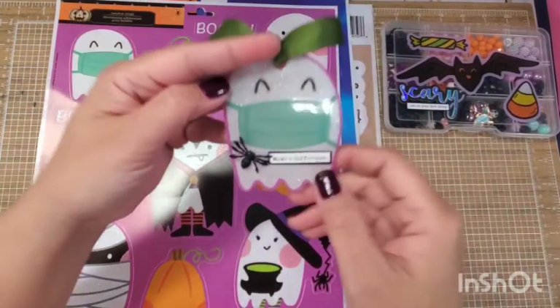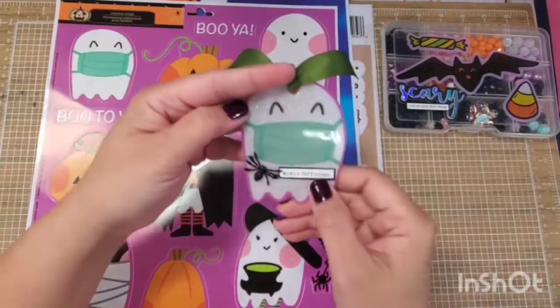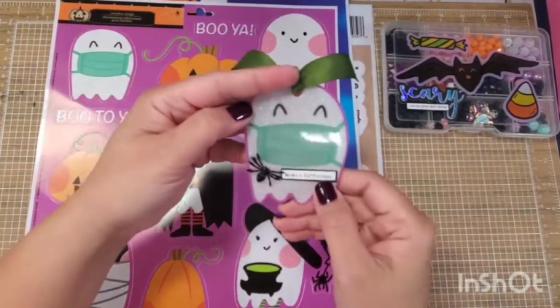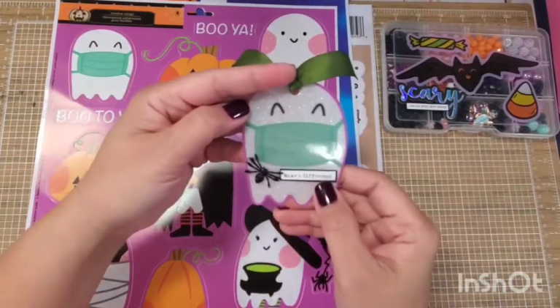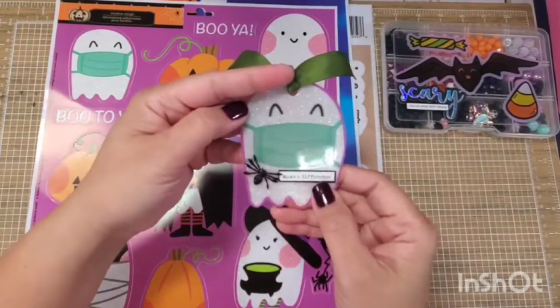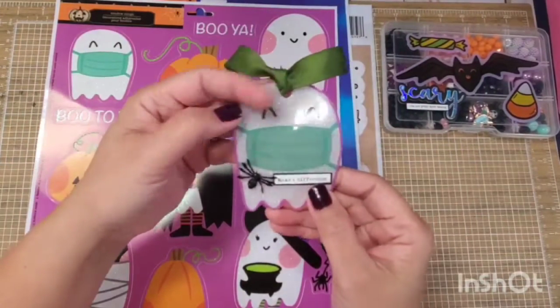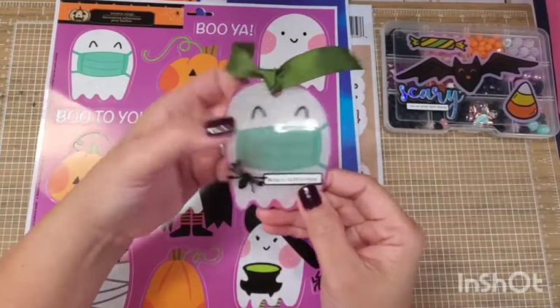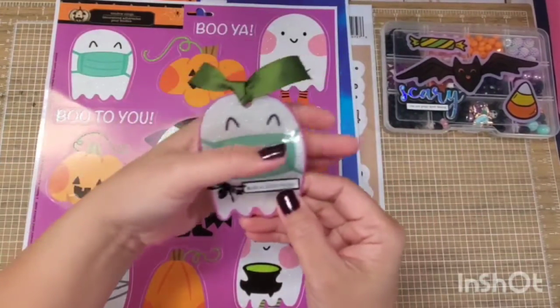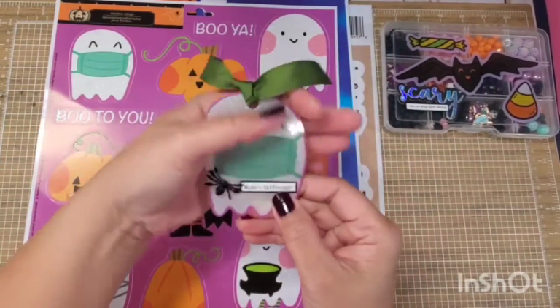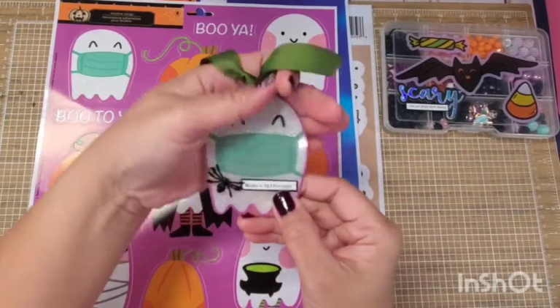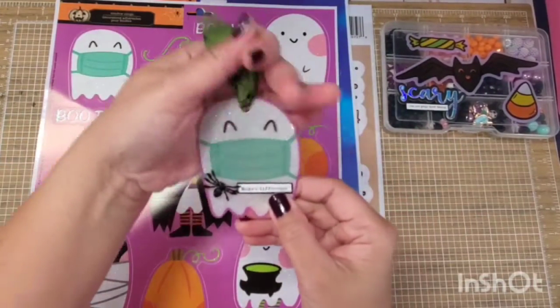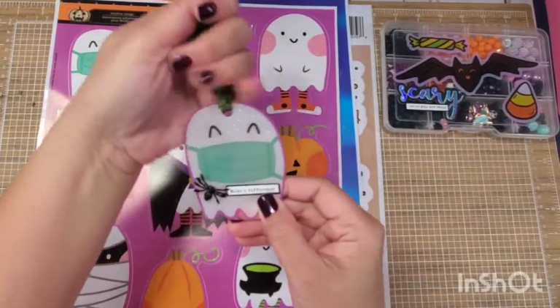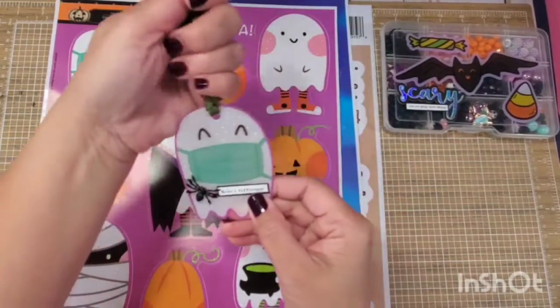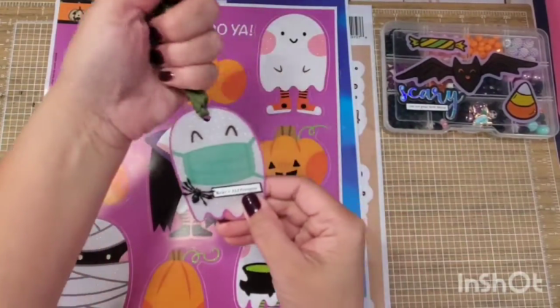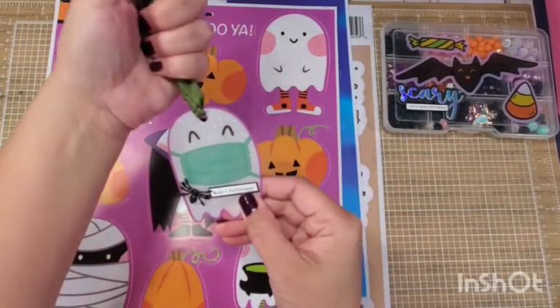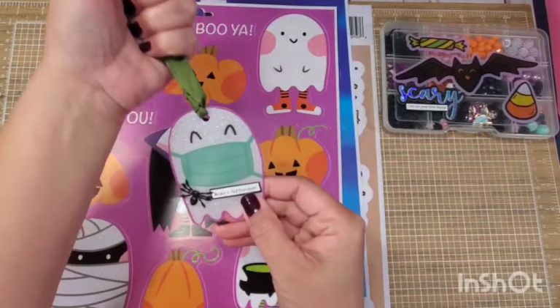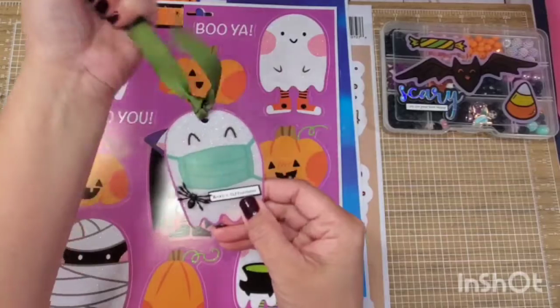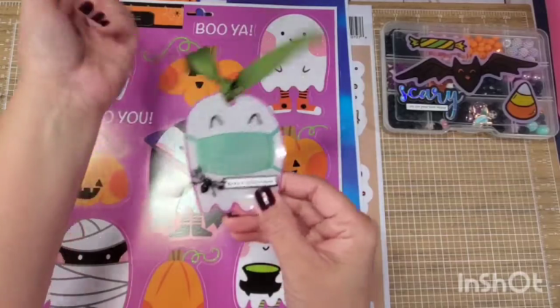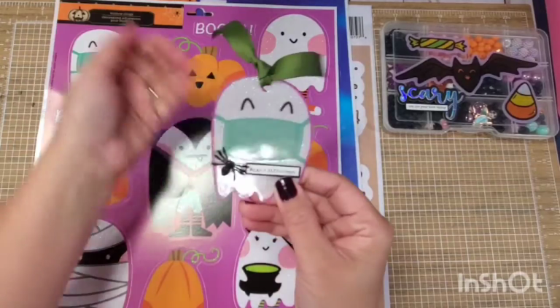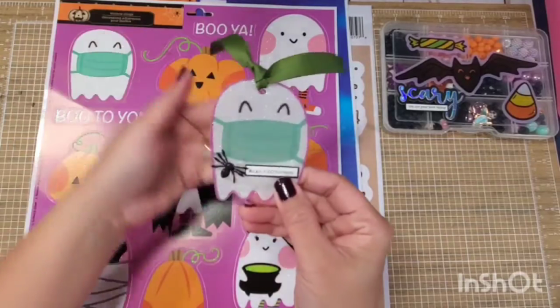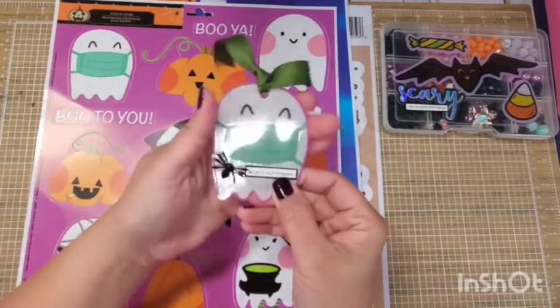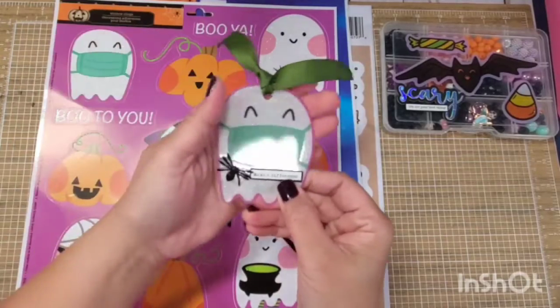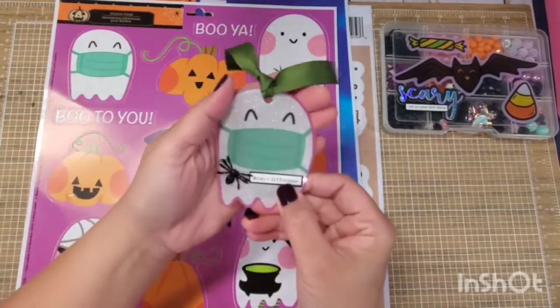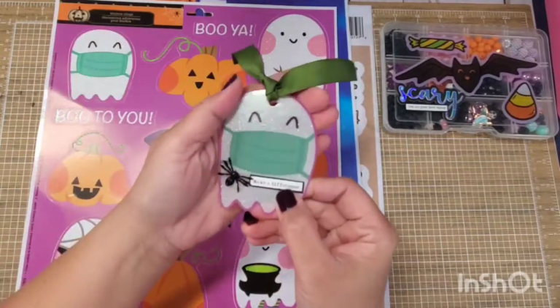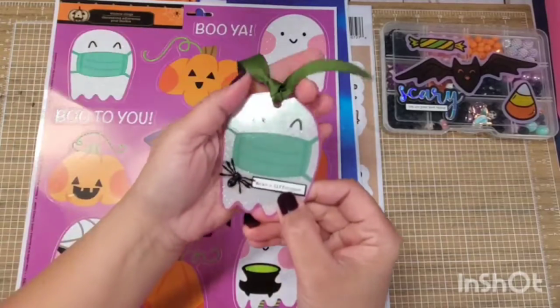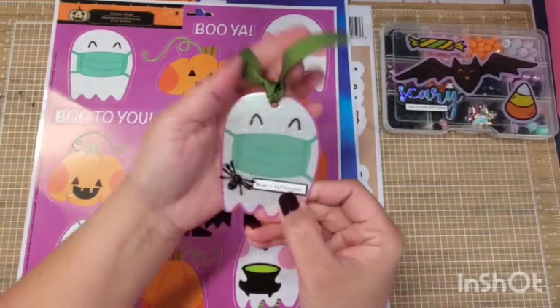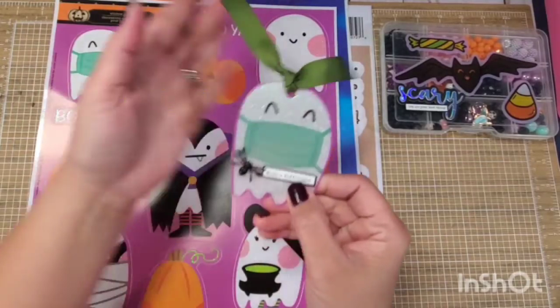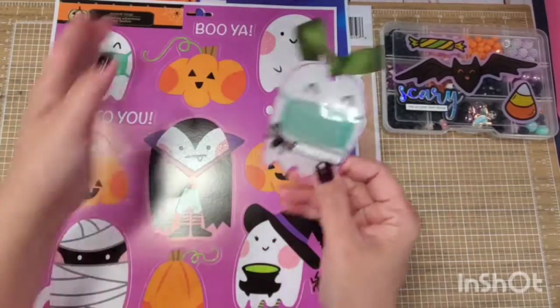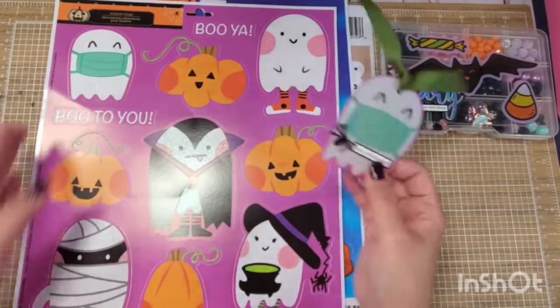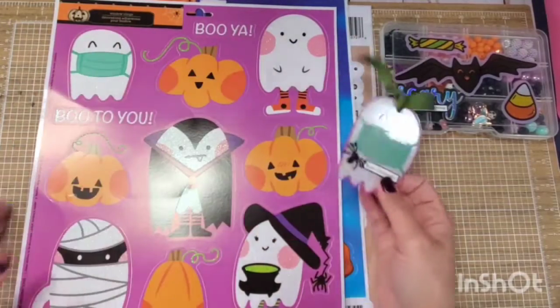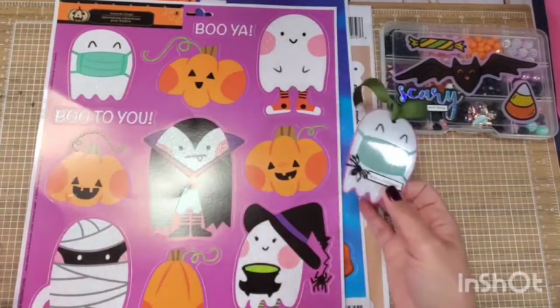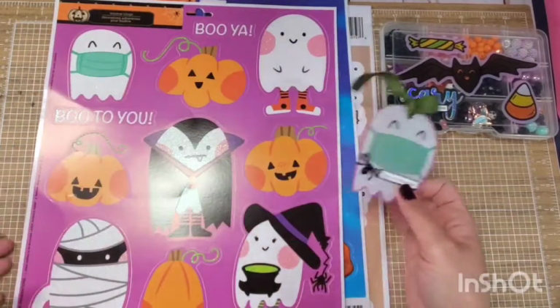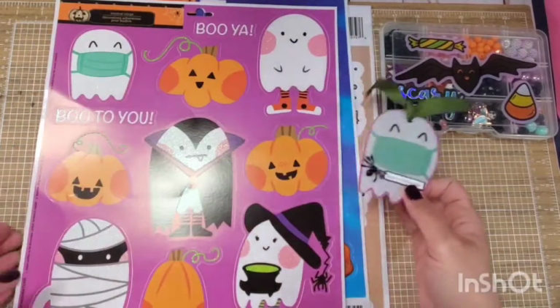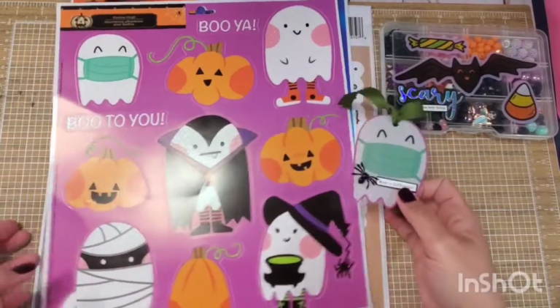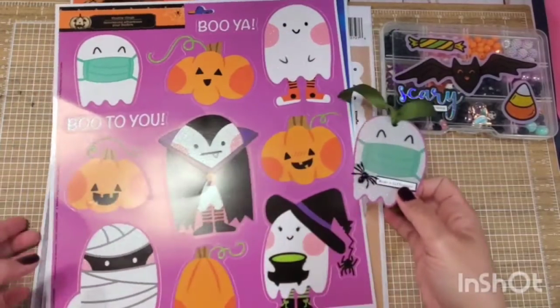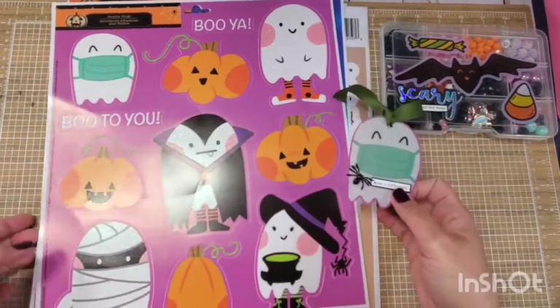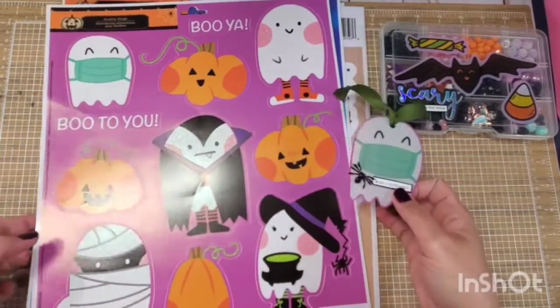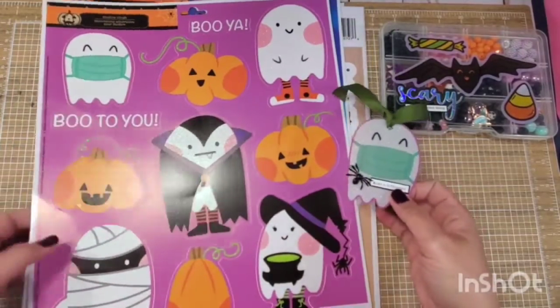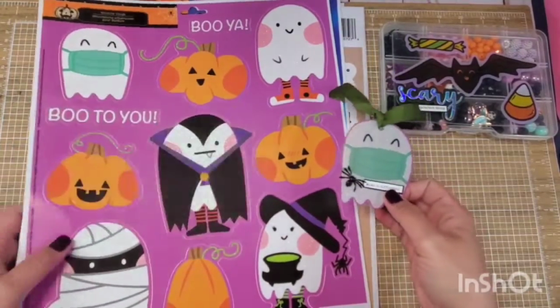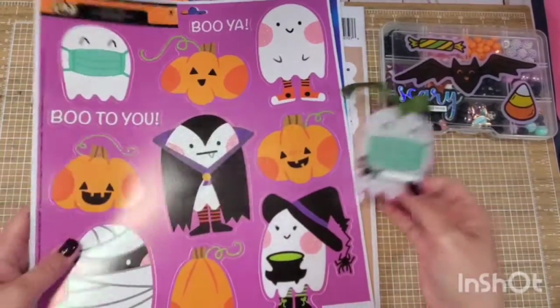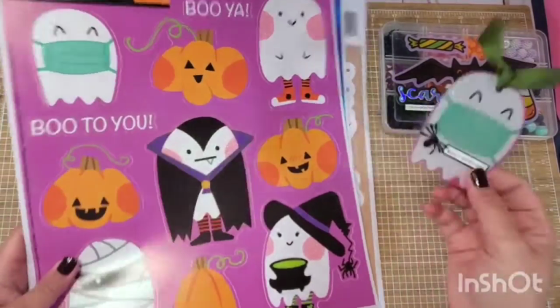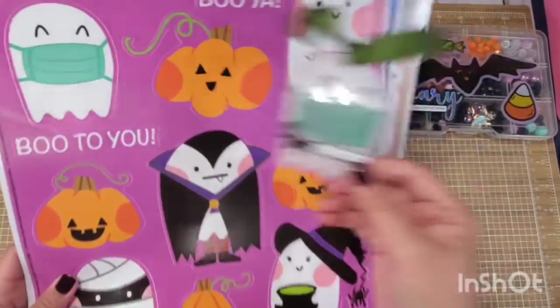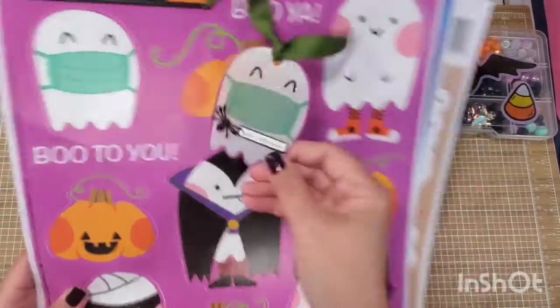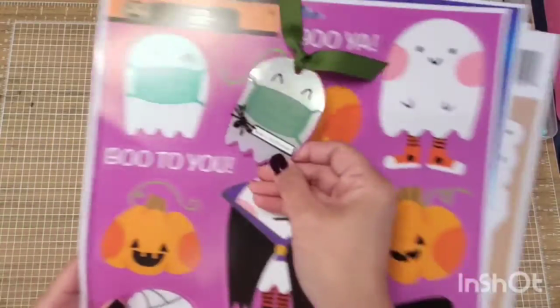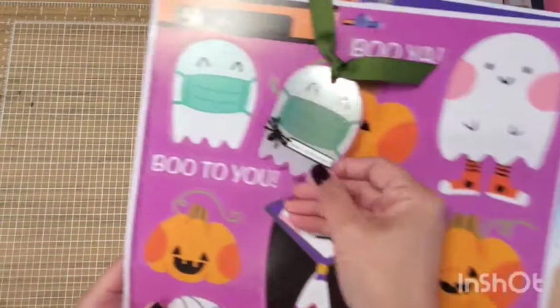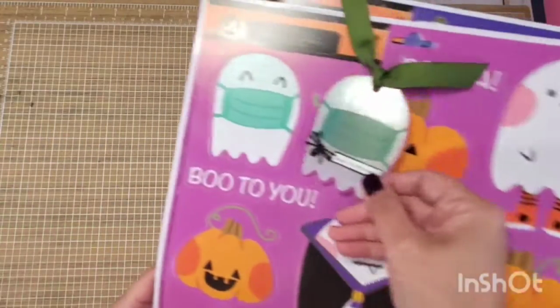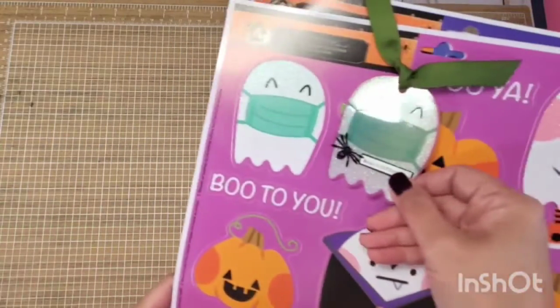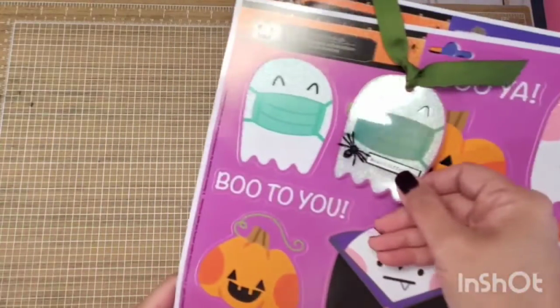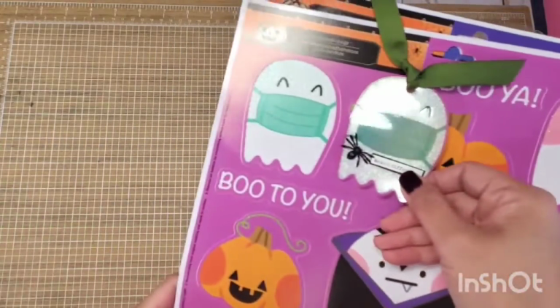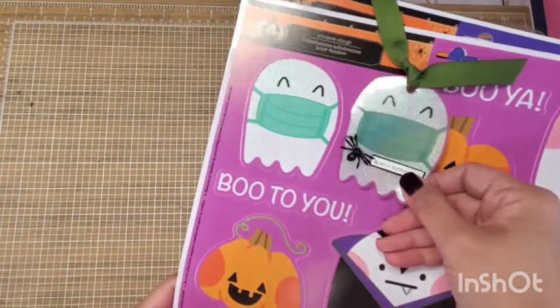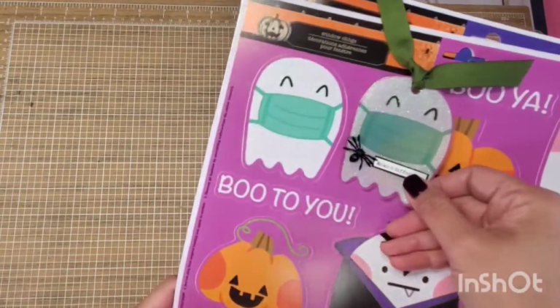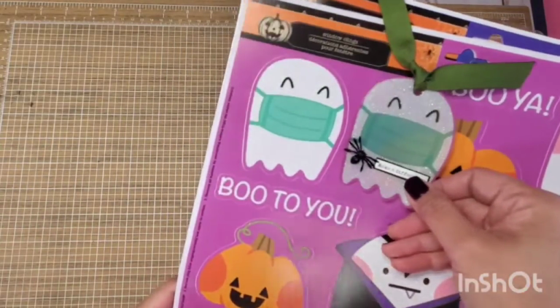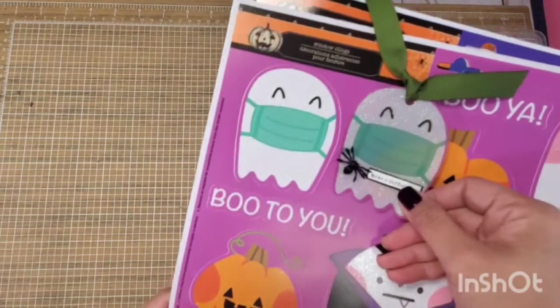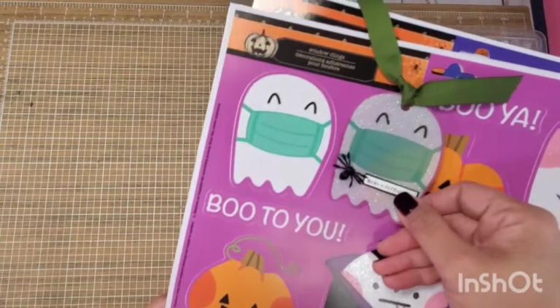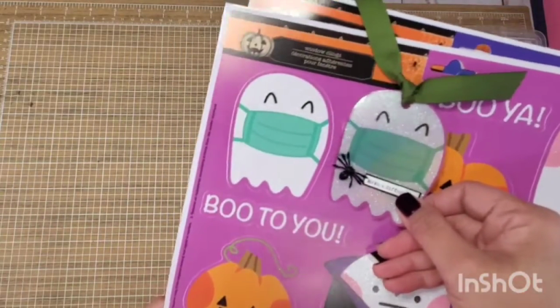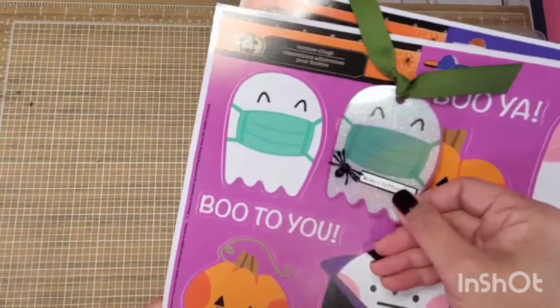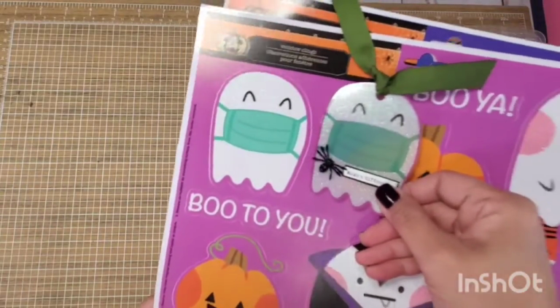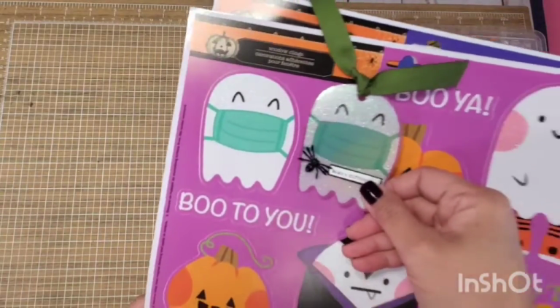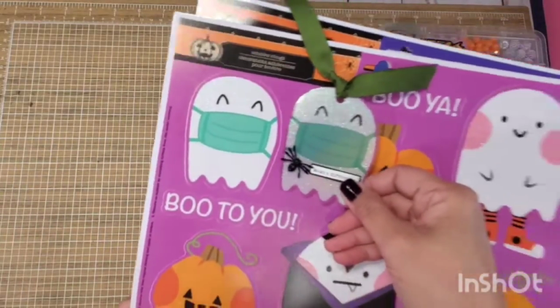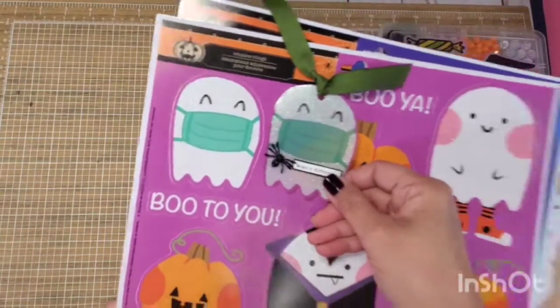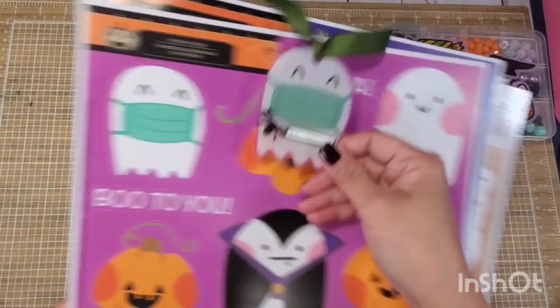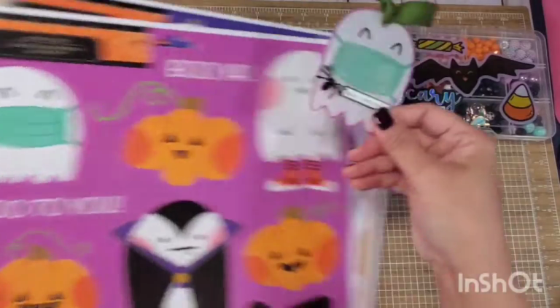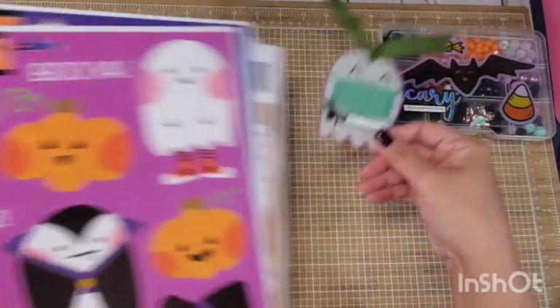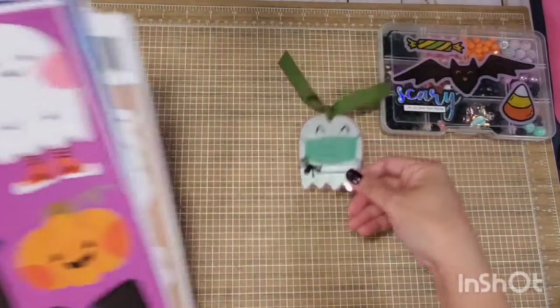I thought this would be so cute to add in your October daily. So this is this one — so, so cute.